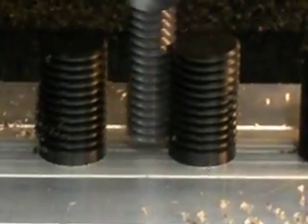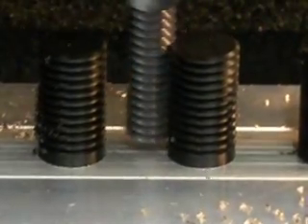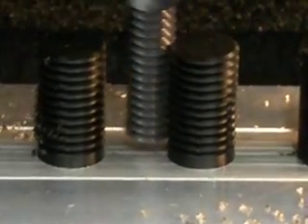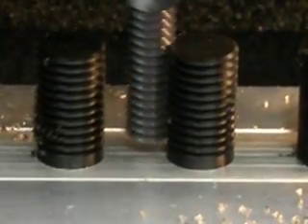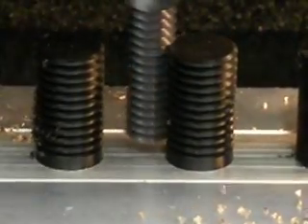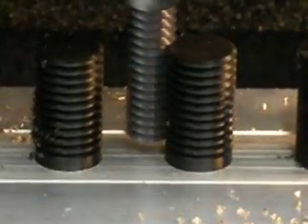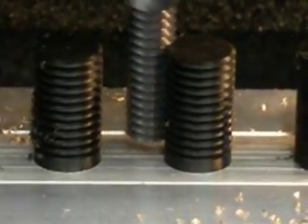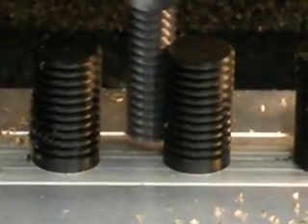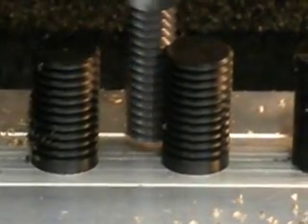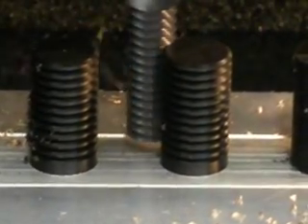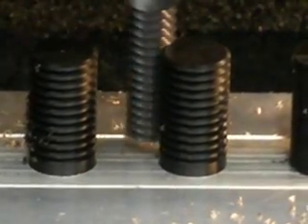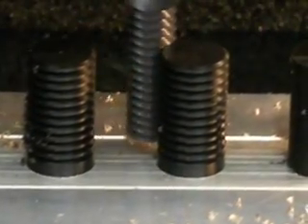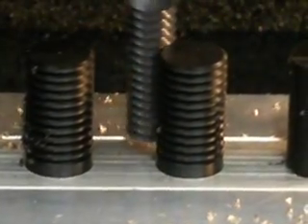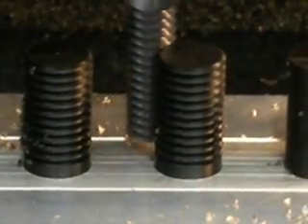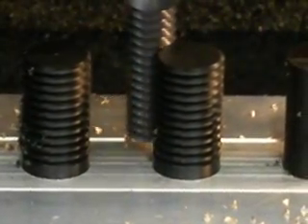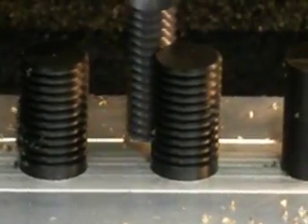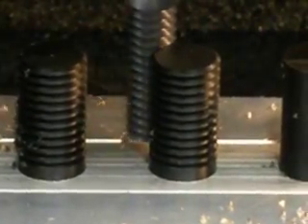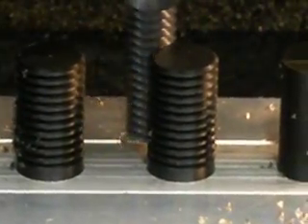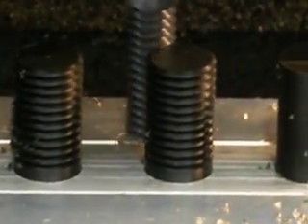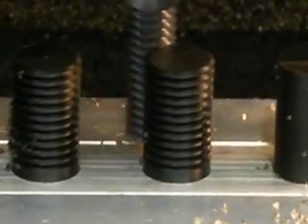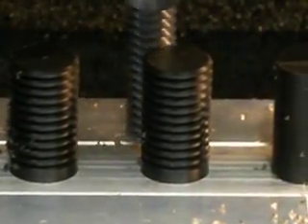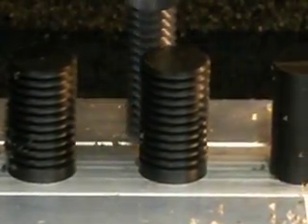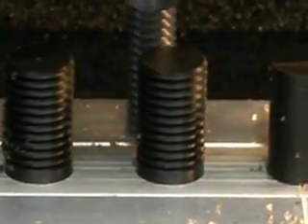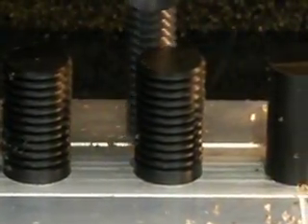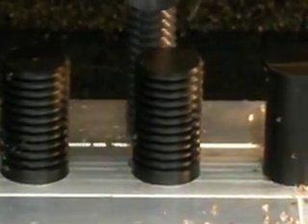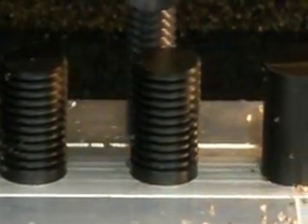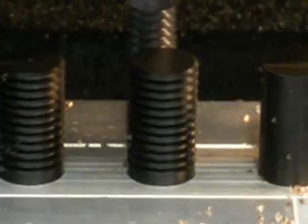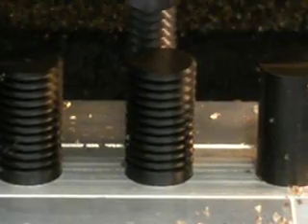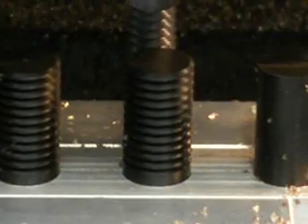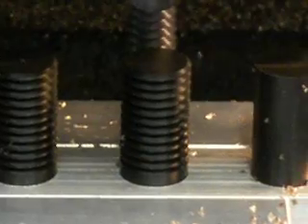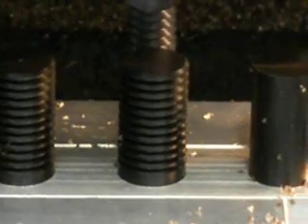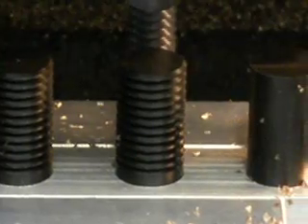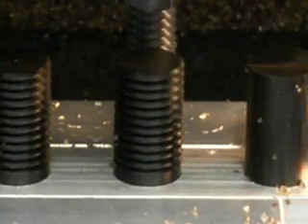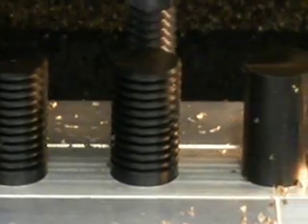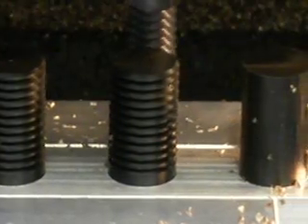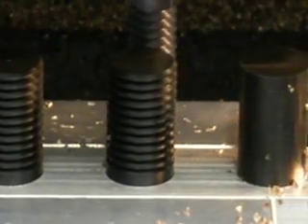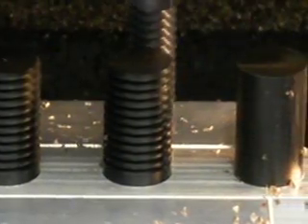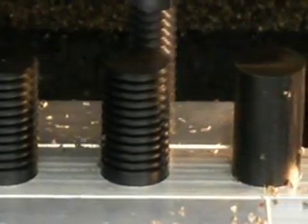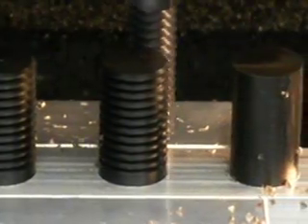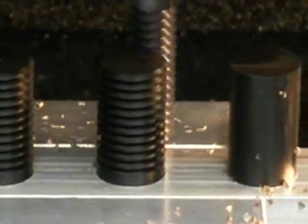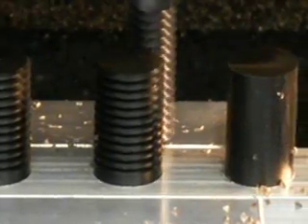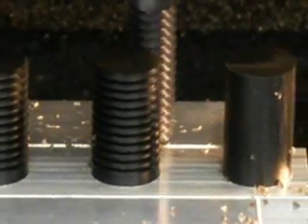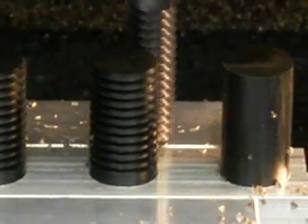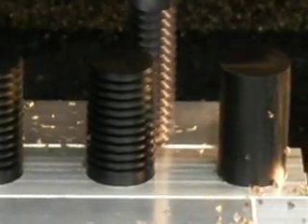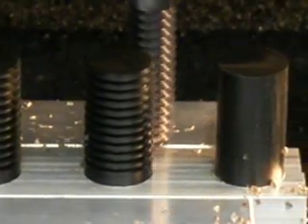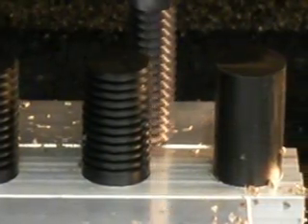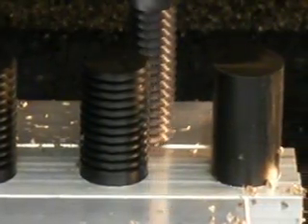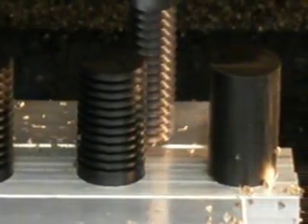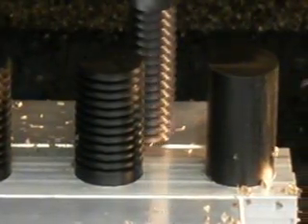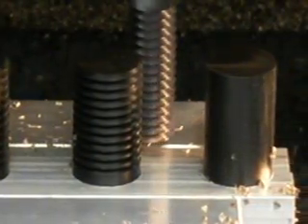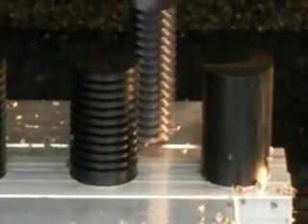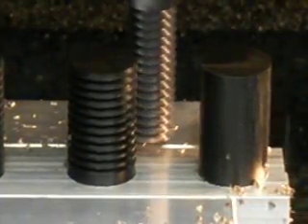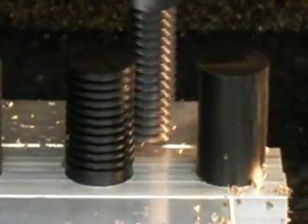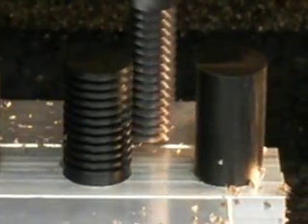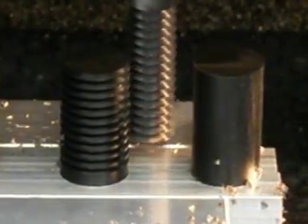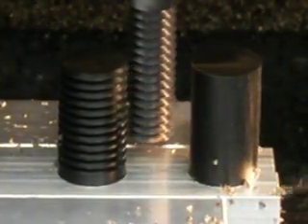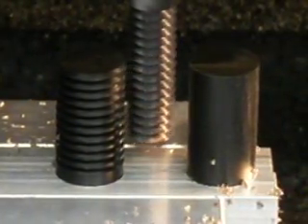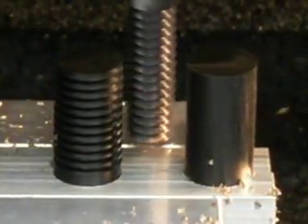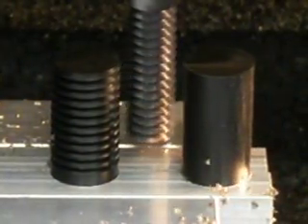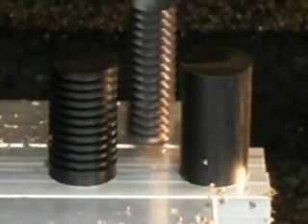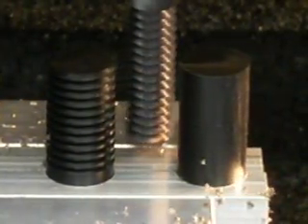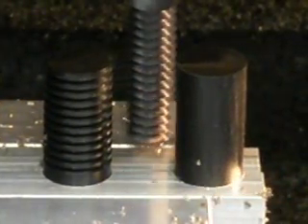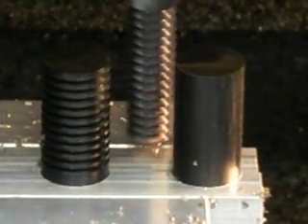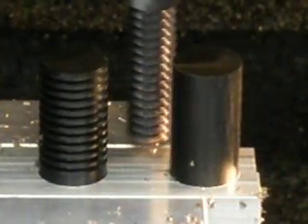It's way less tedious. Even with the CNC lathe that I have, it was still pretty tedious to stand there and flip each piece end for end.